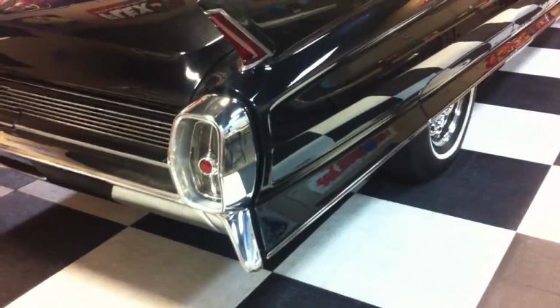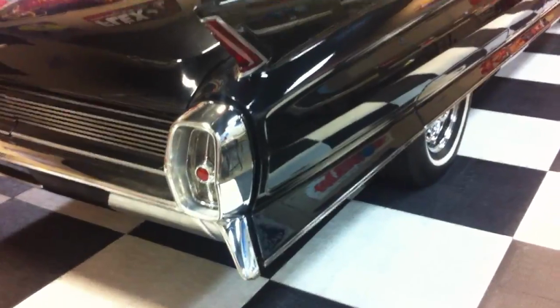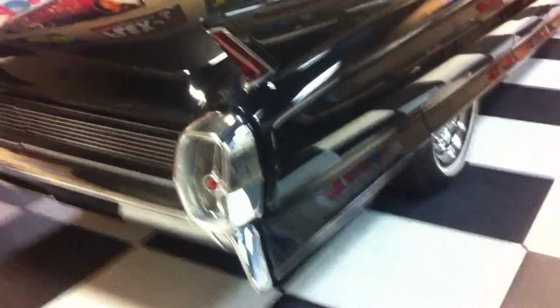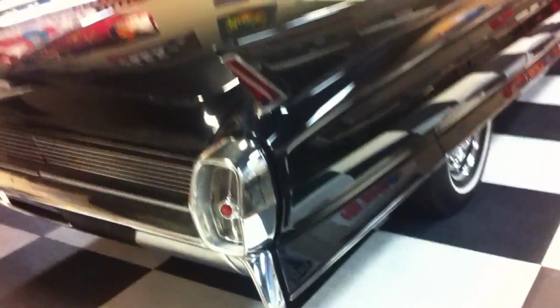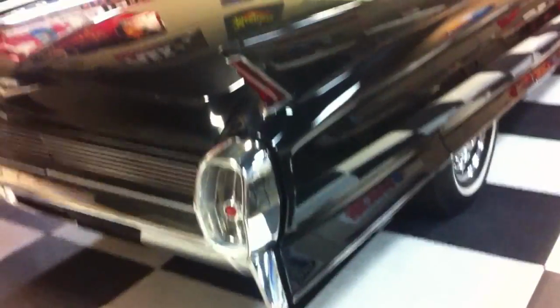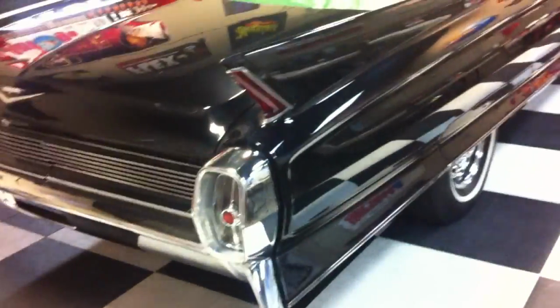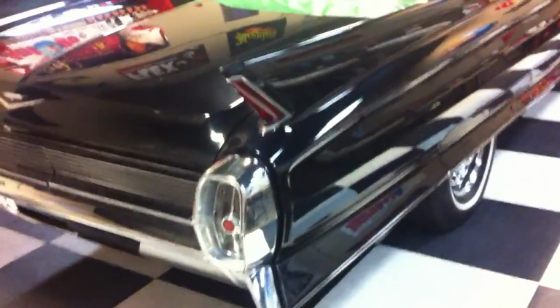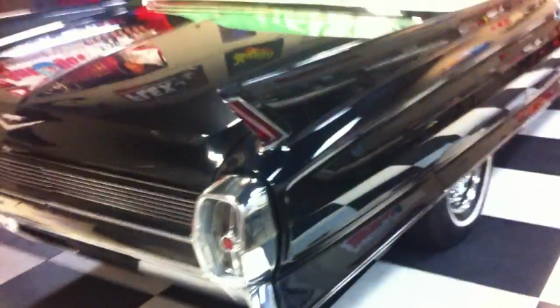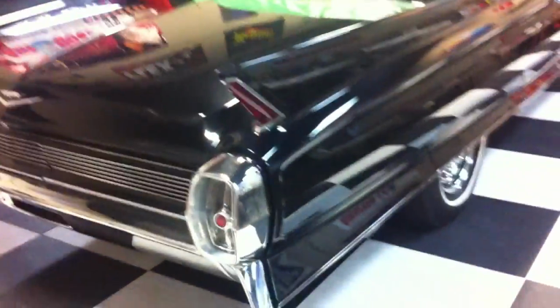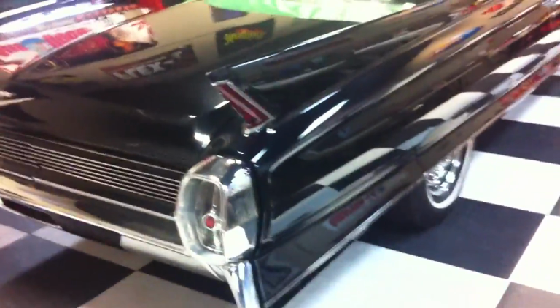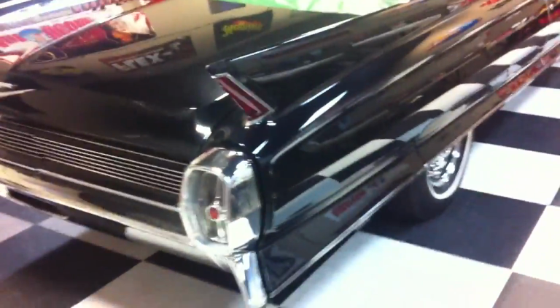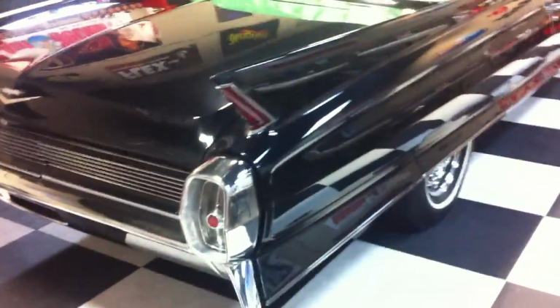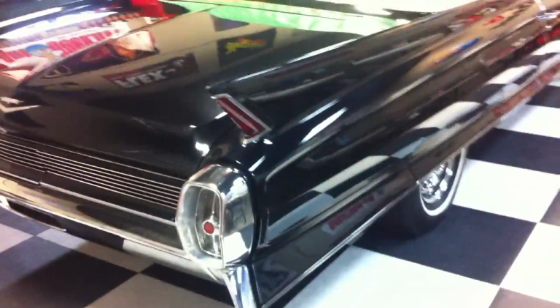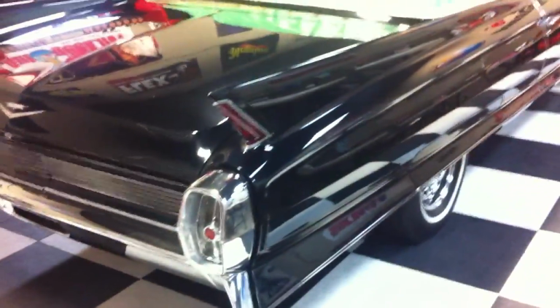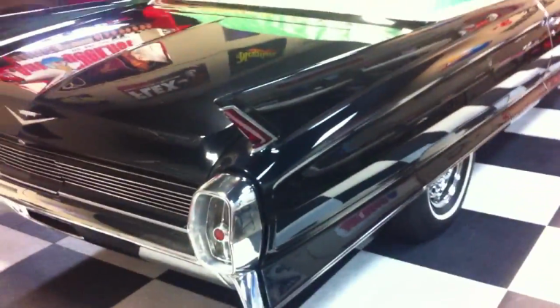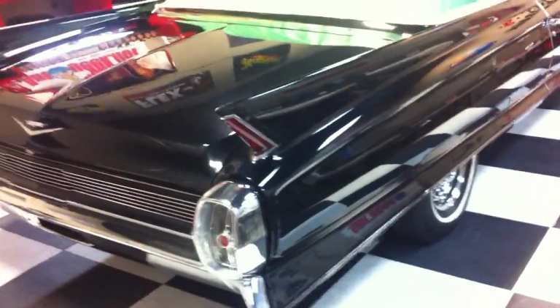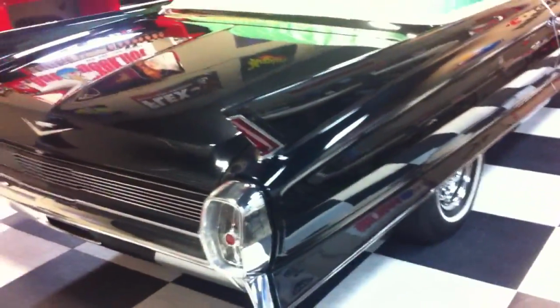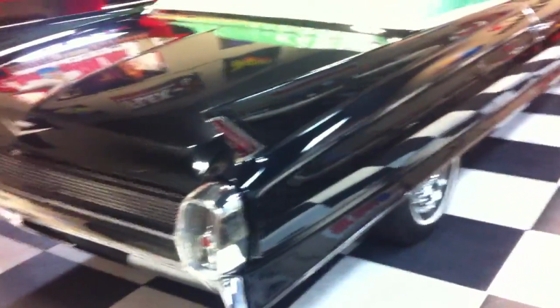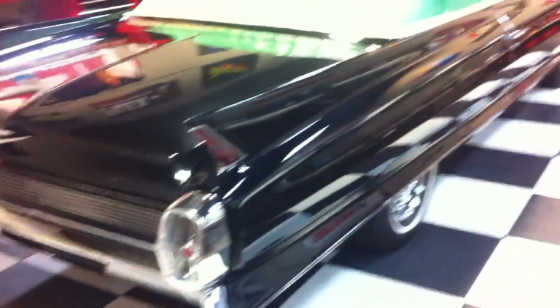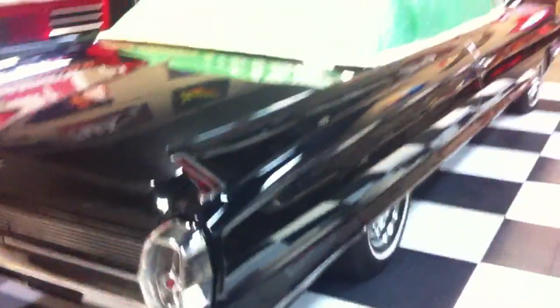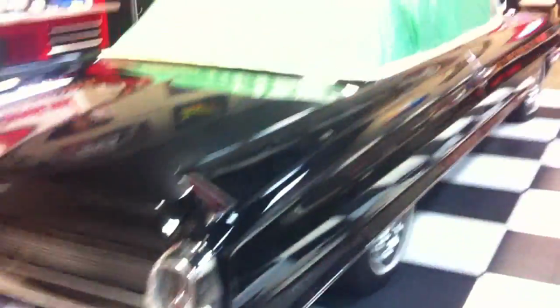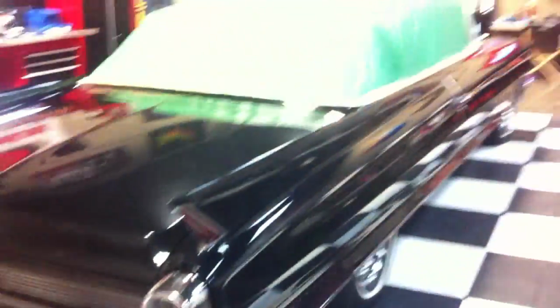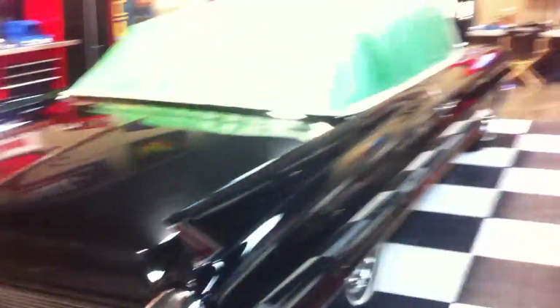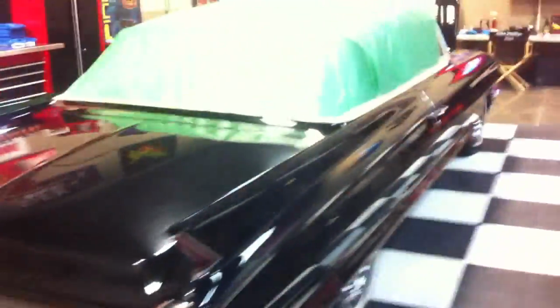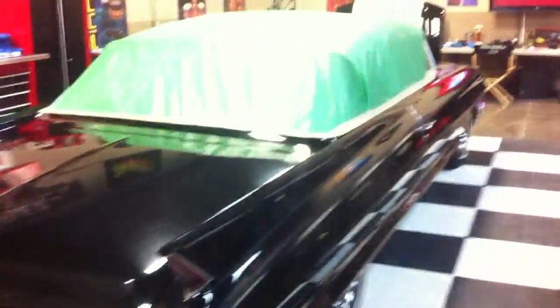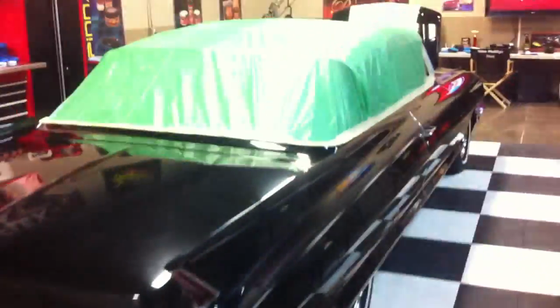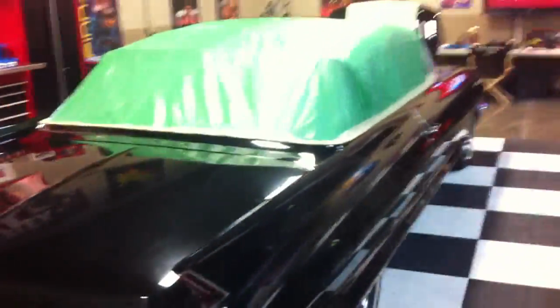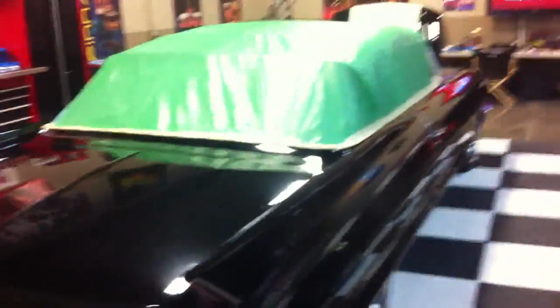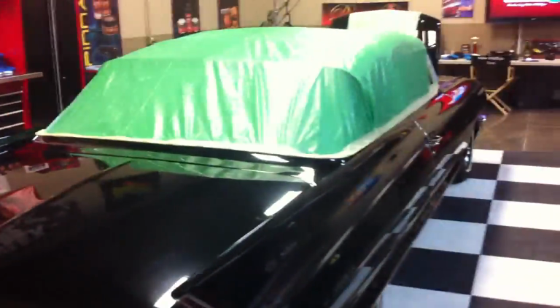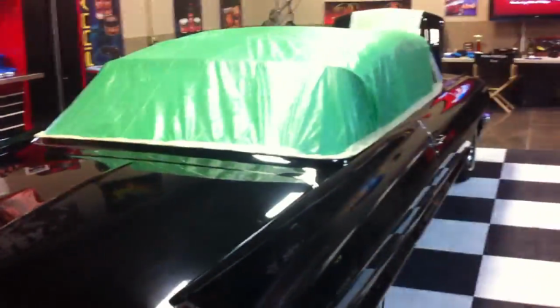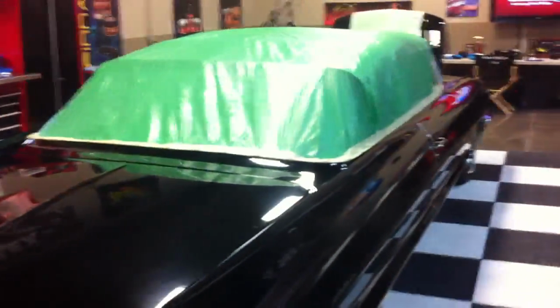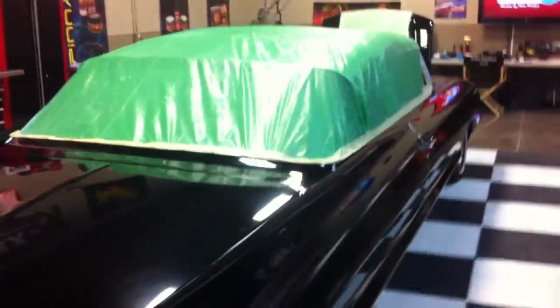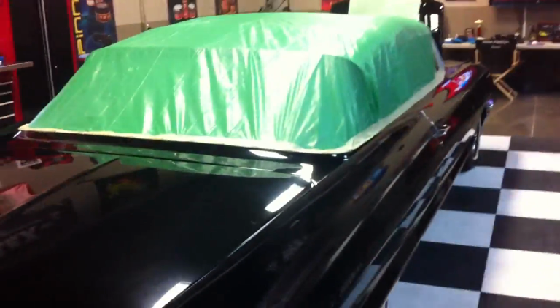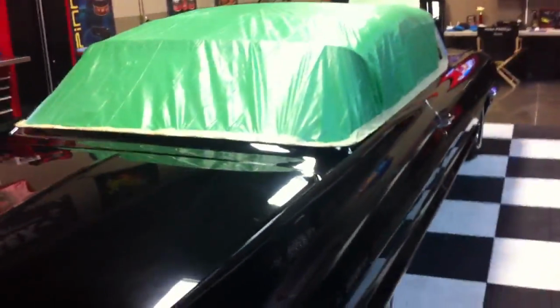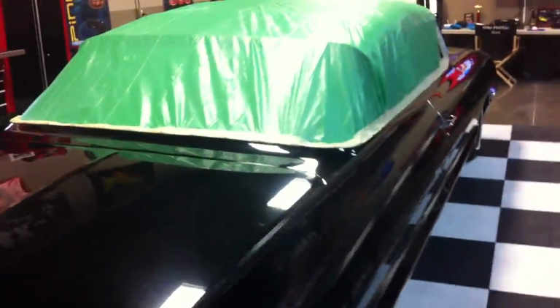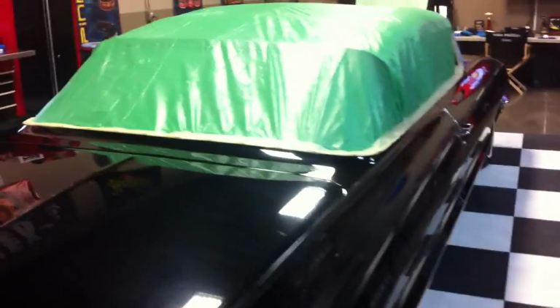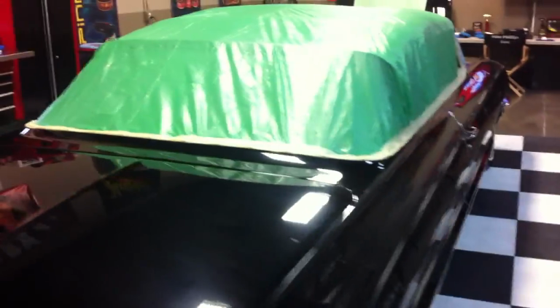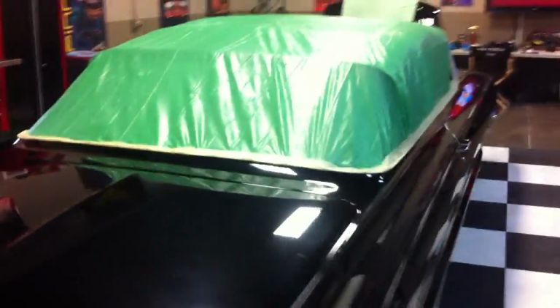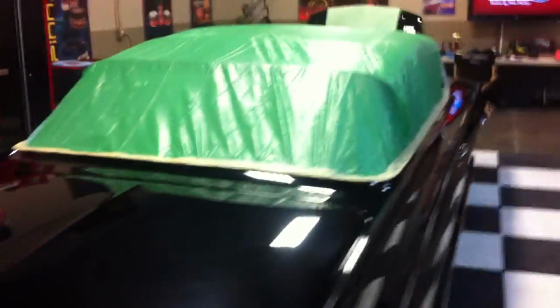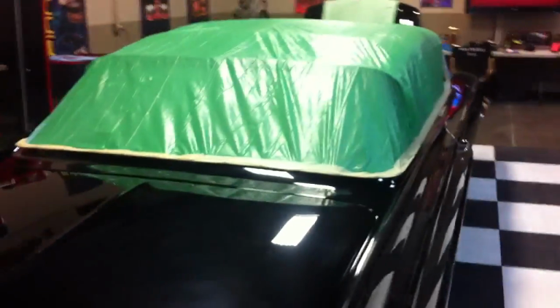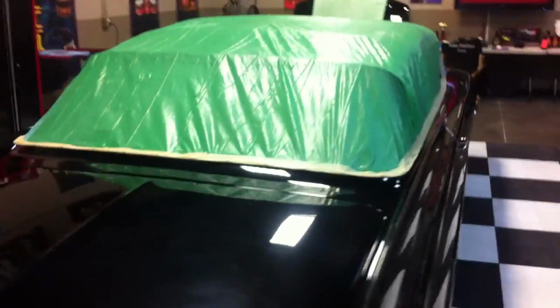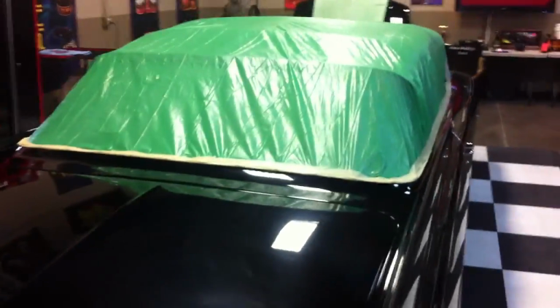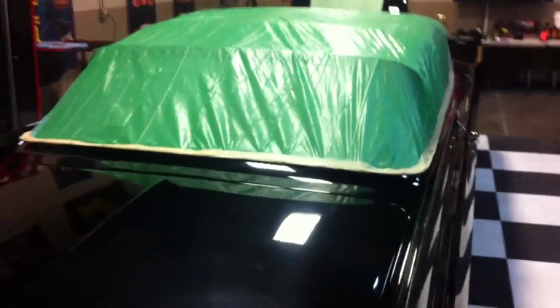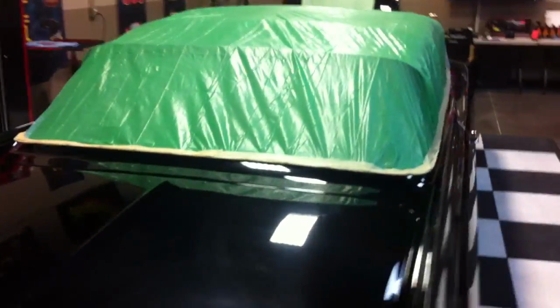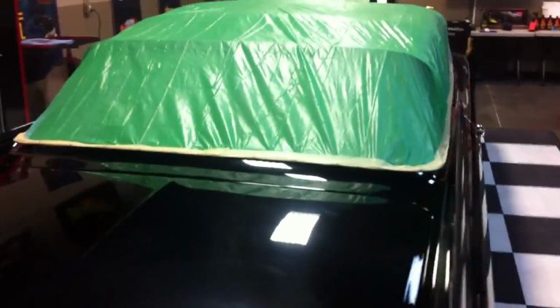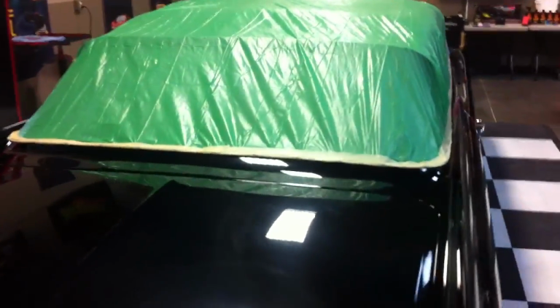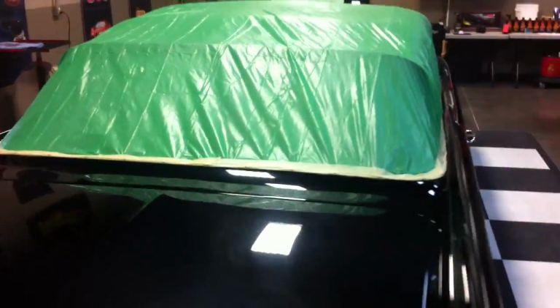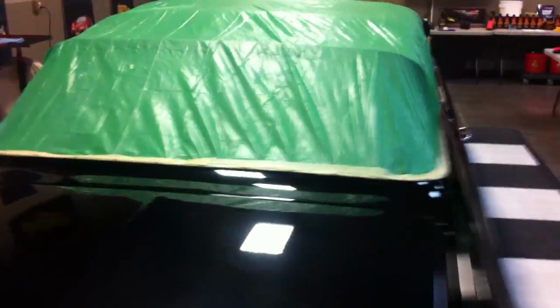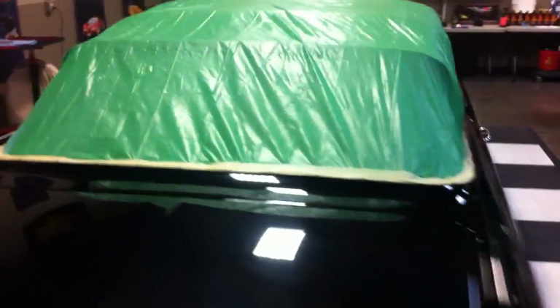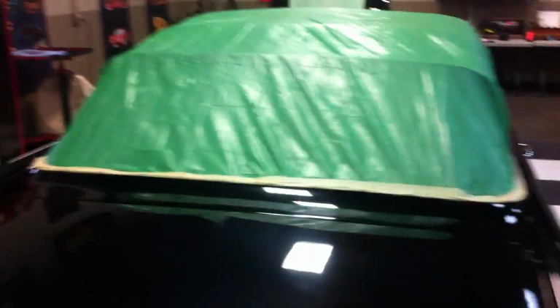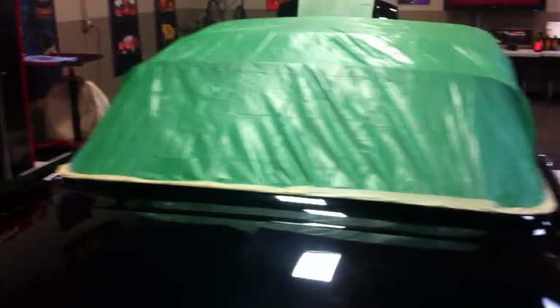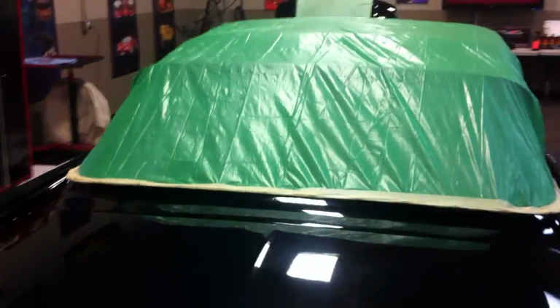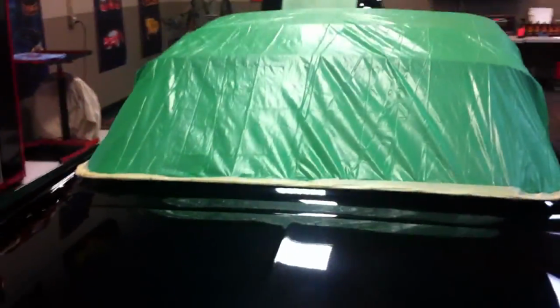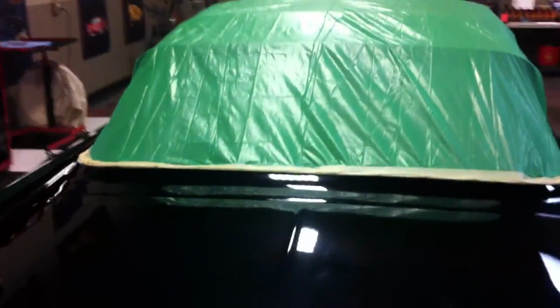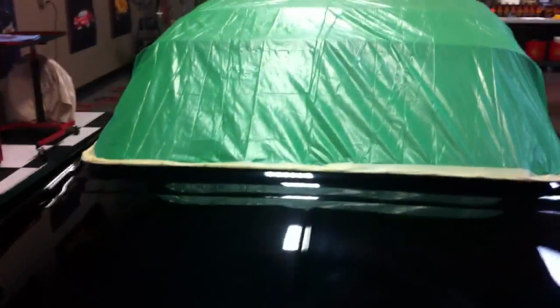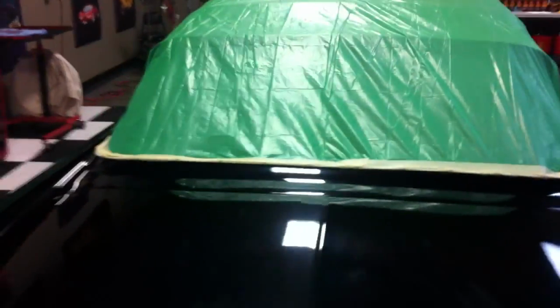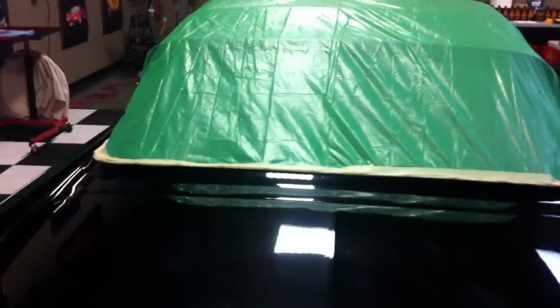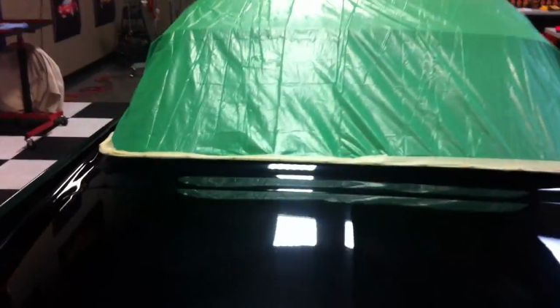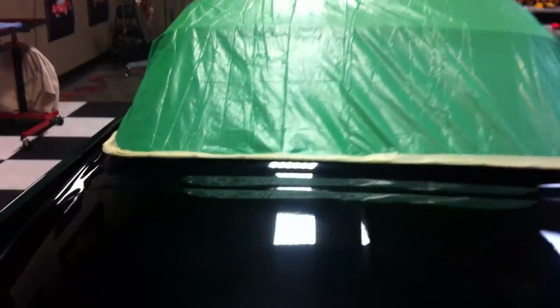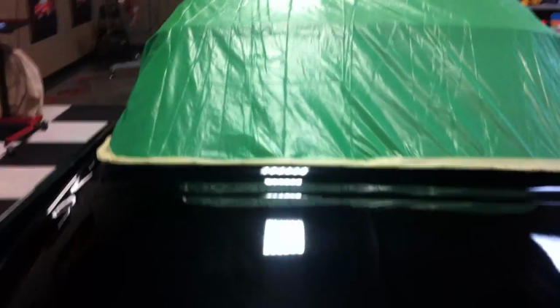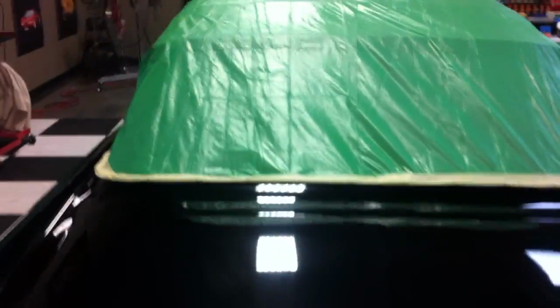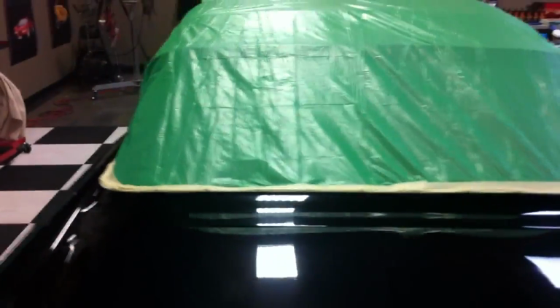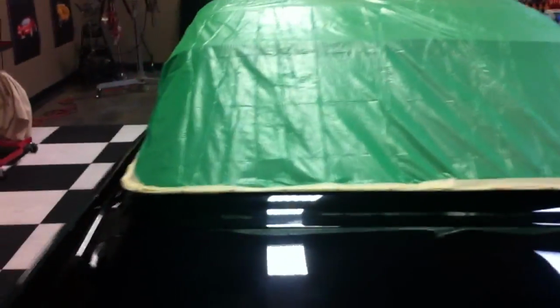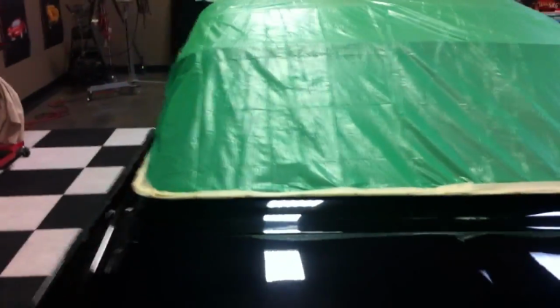Mike Phillips here, down at Auto Geek Show Car Garage, and I just got done covering up the convertible top on this 1962 Cadillac.